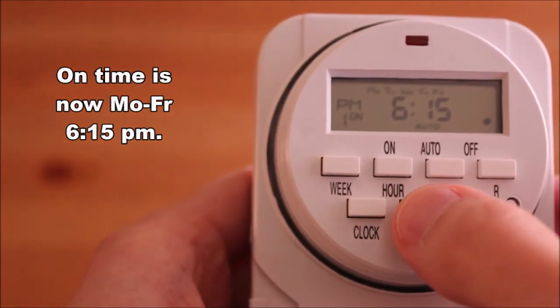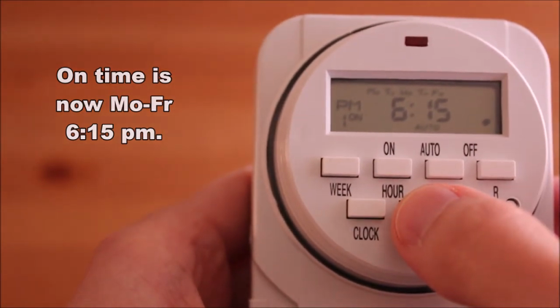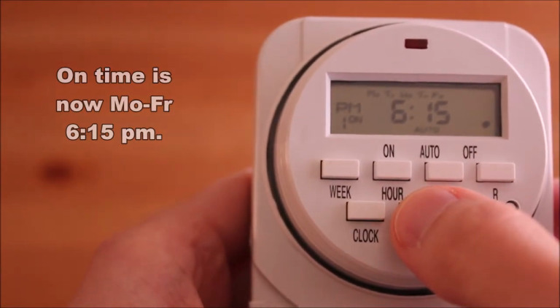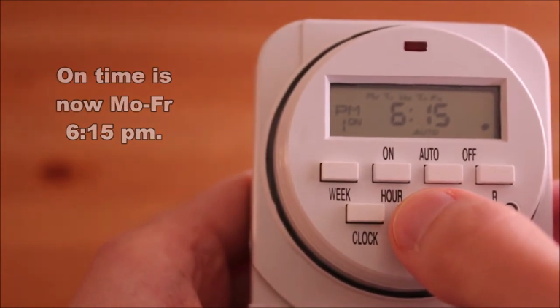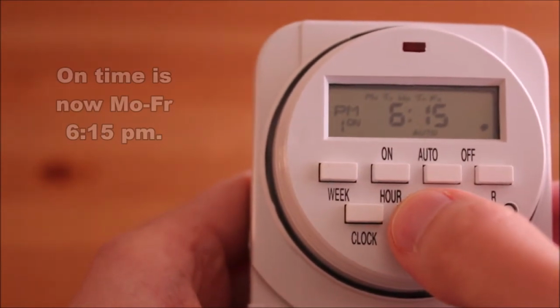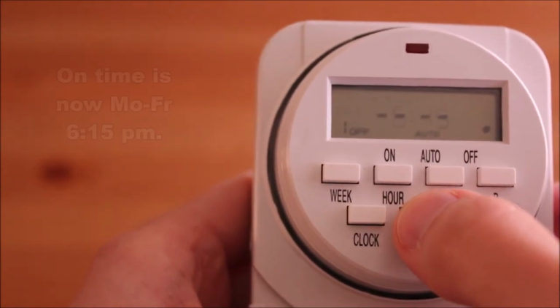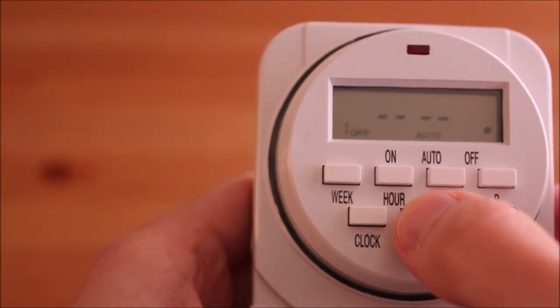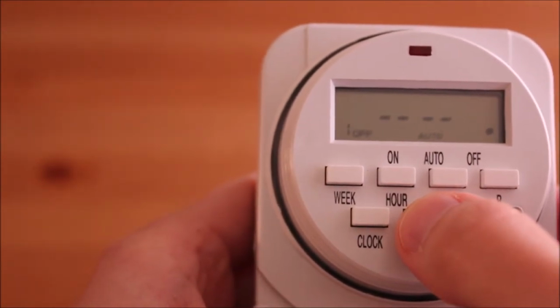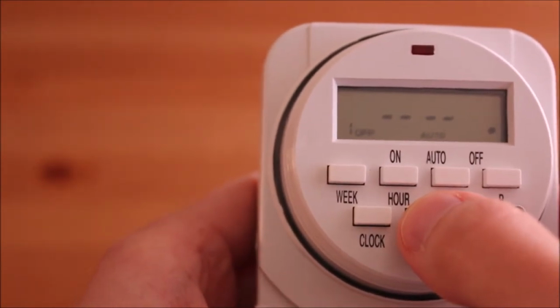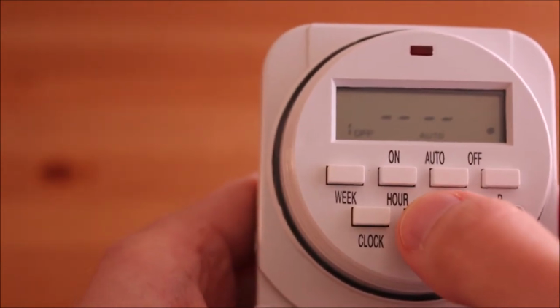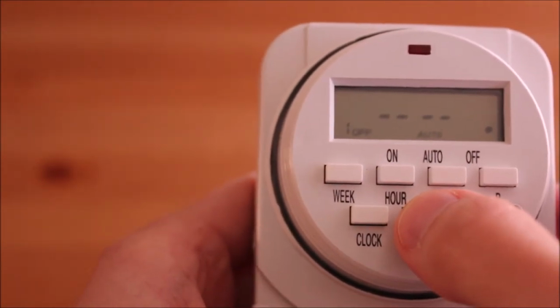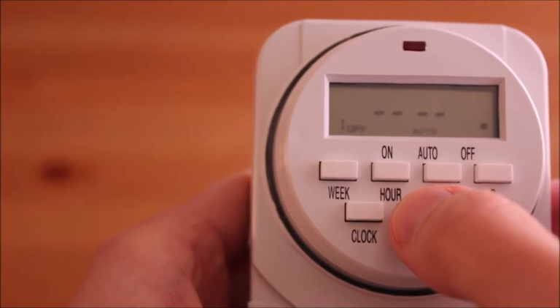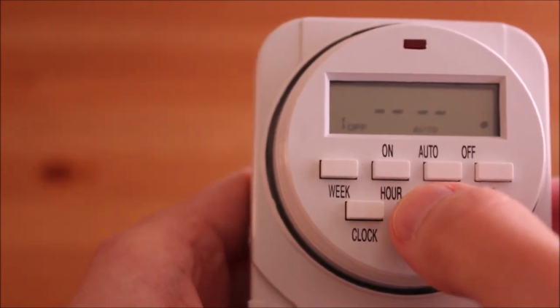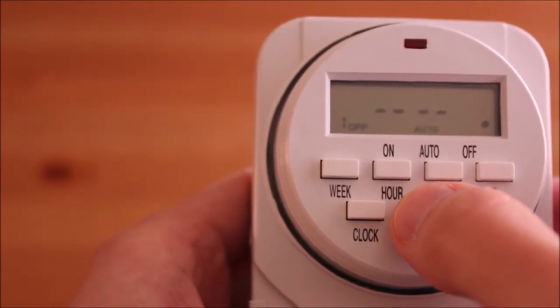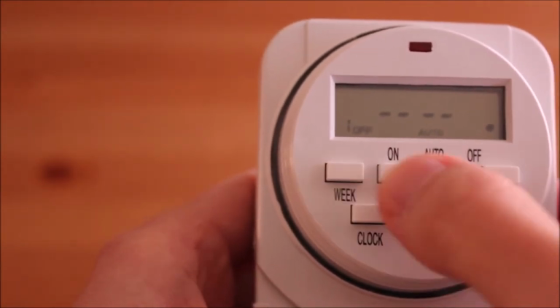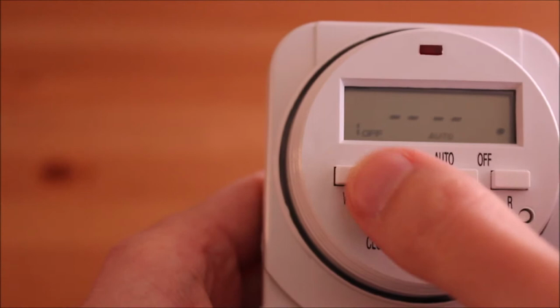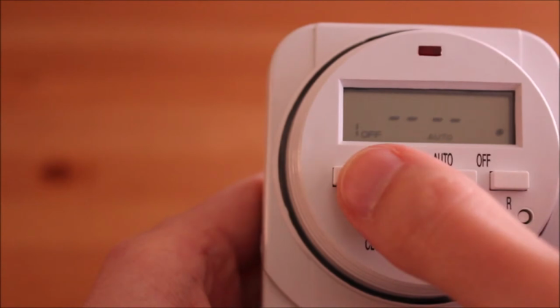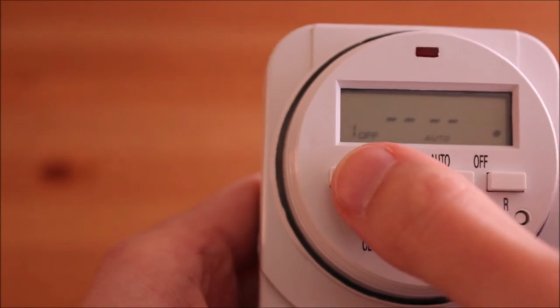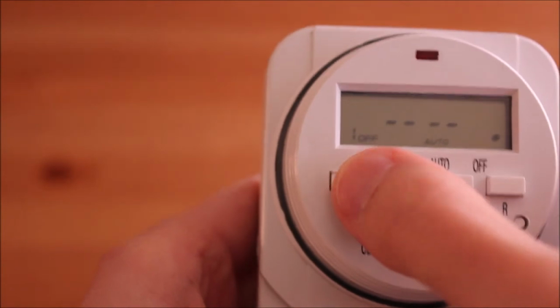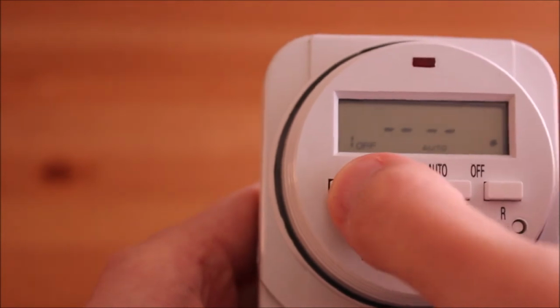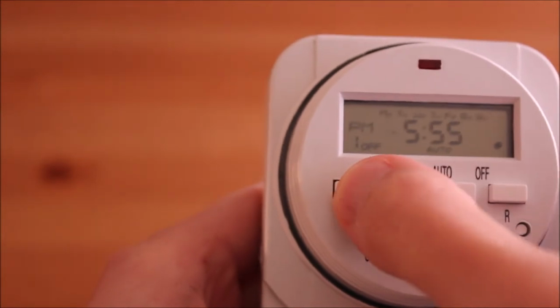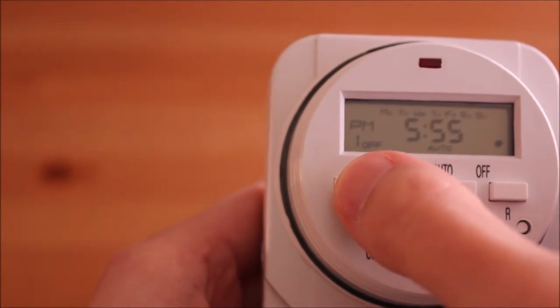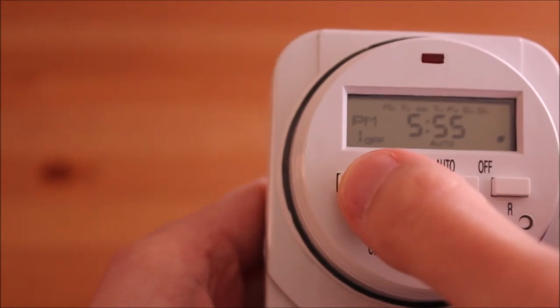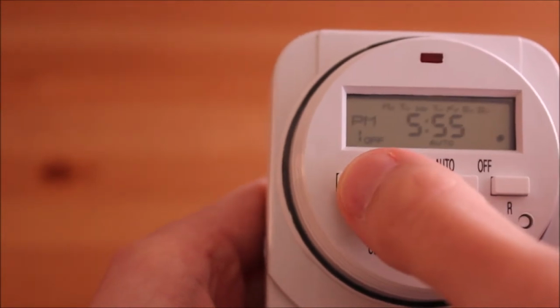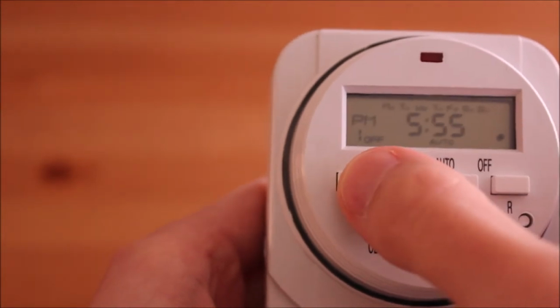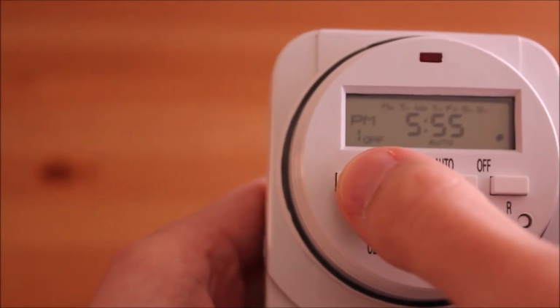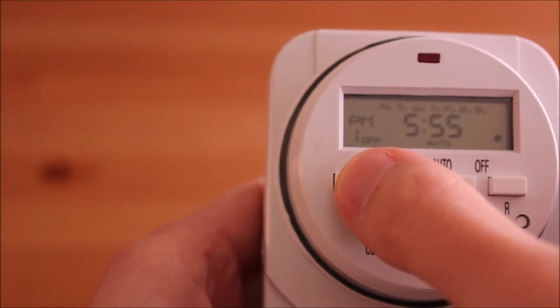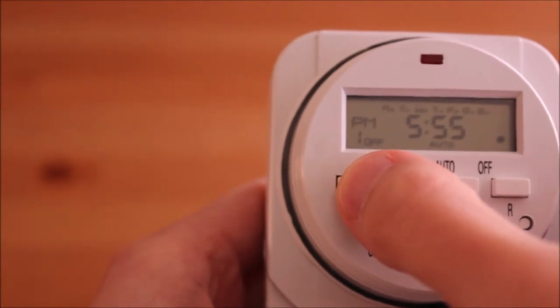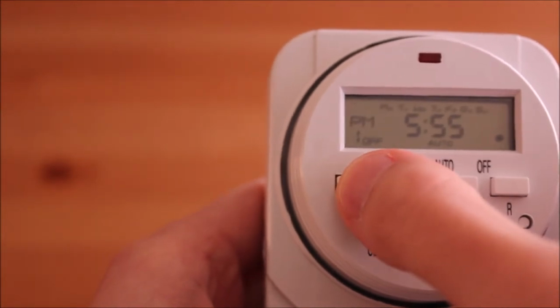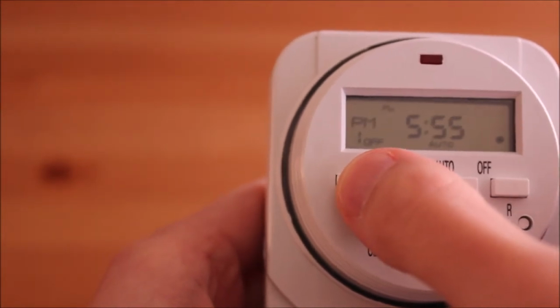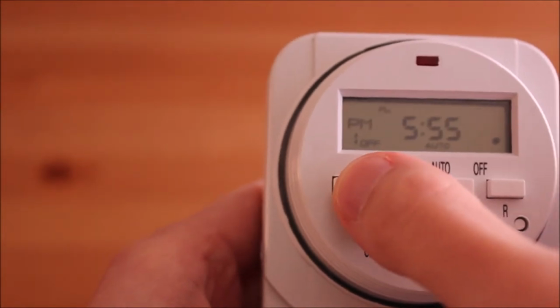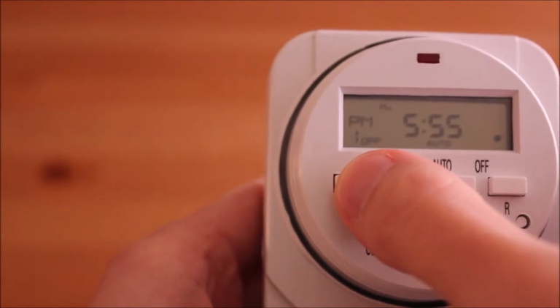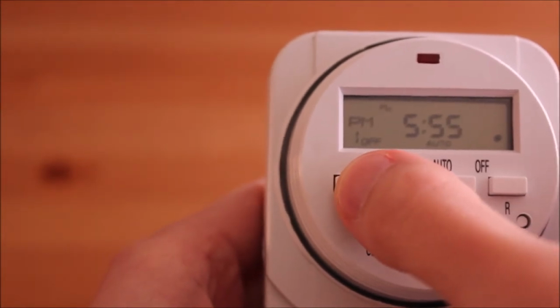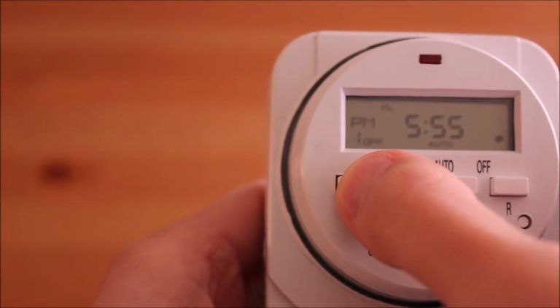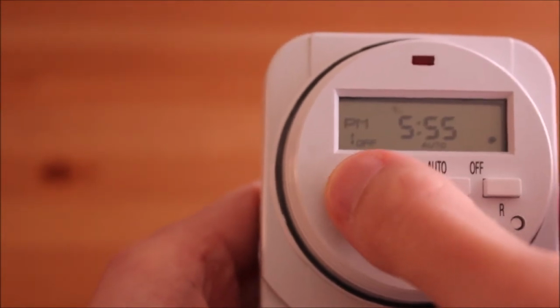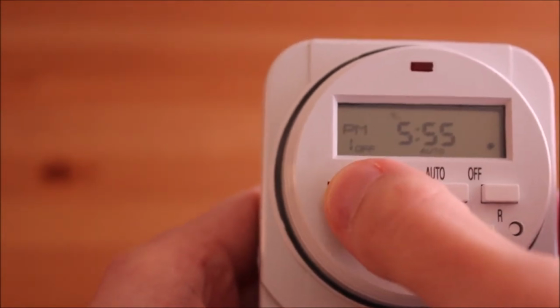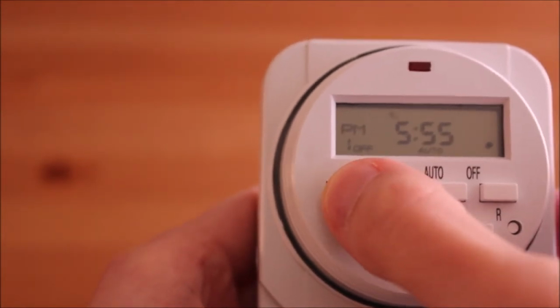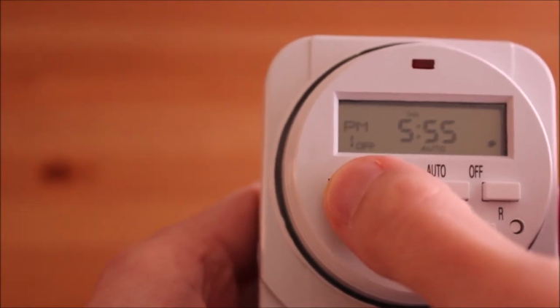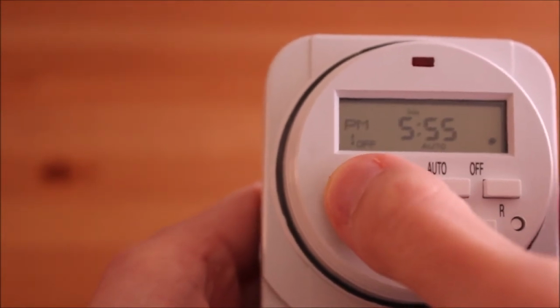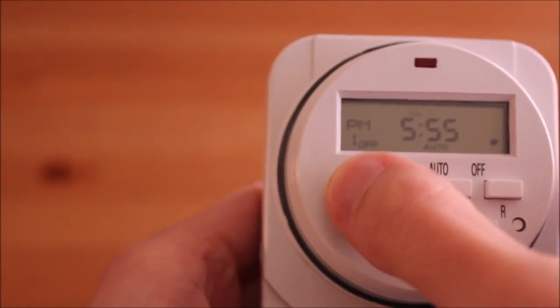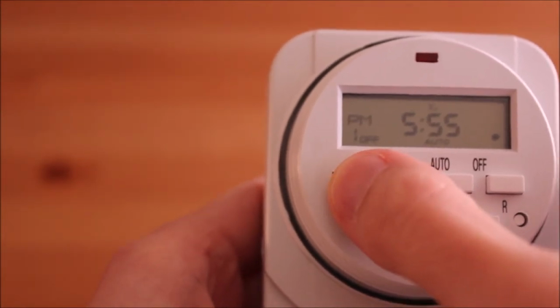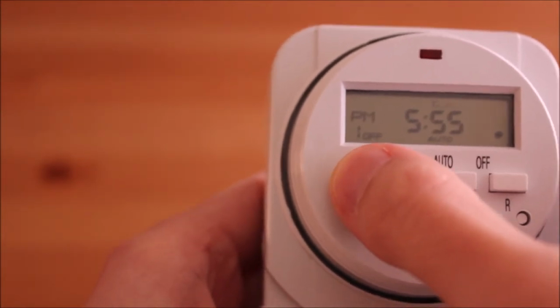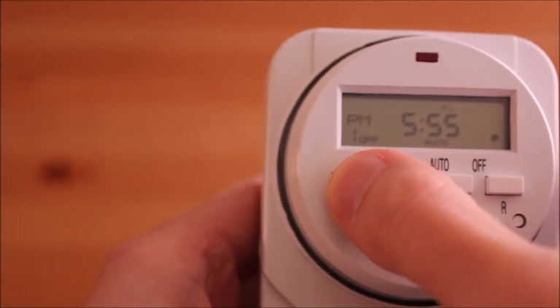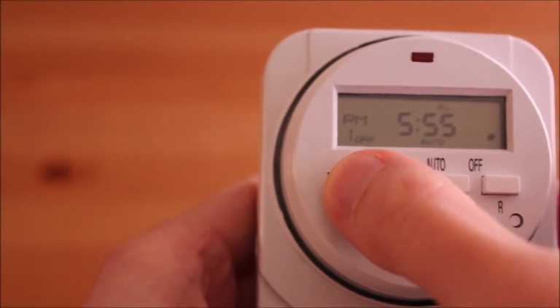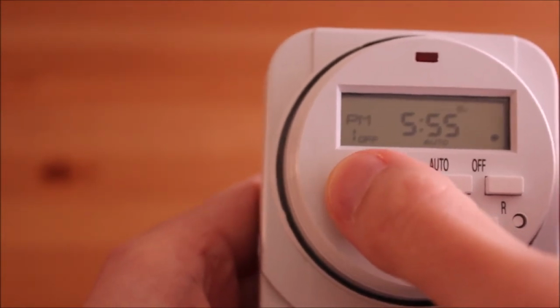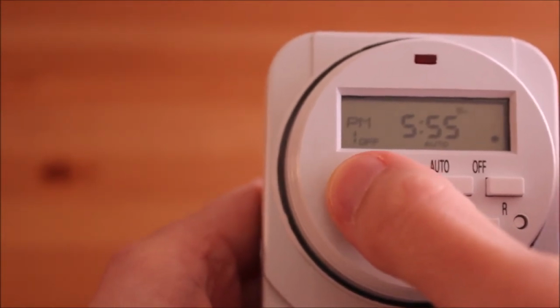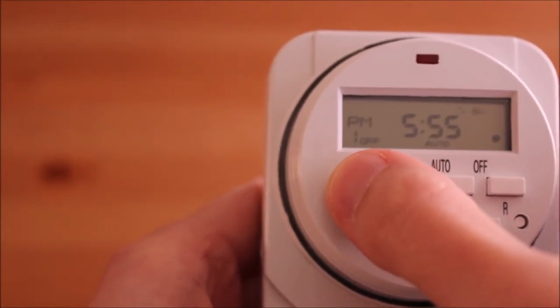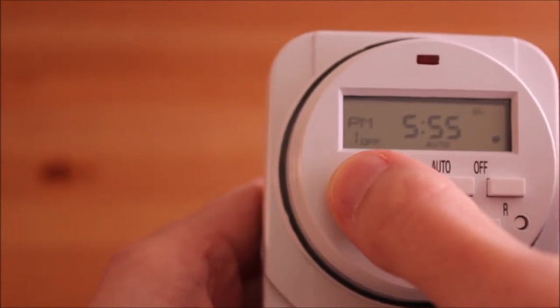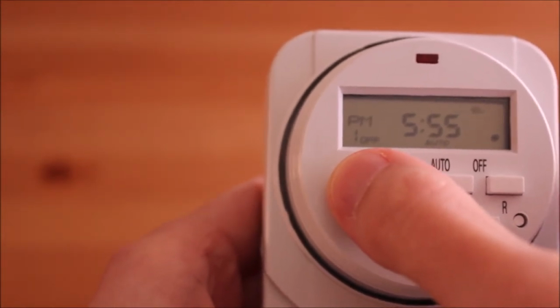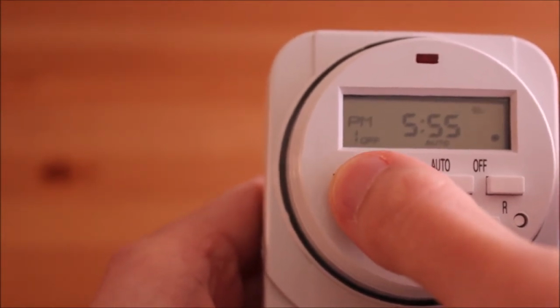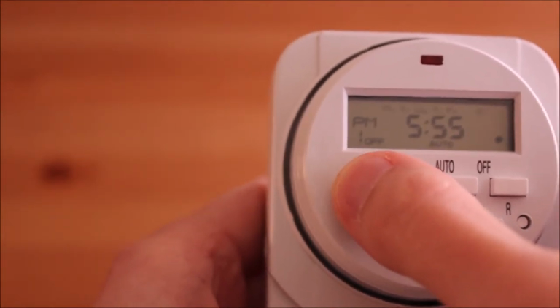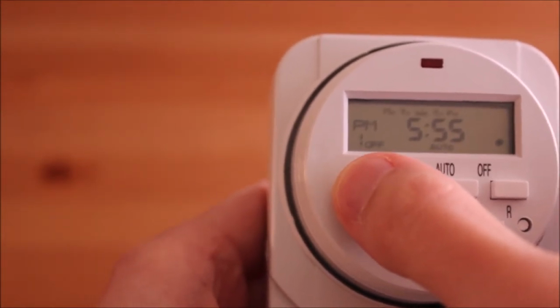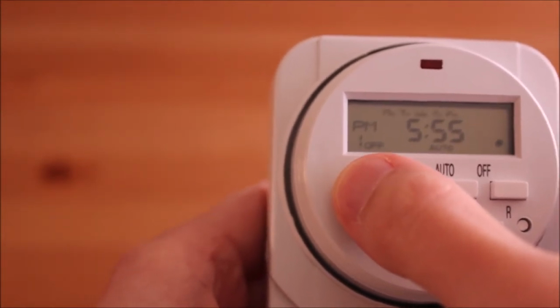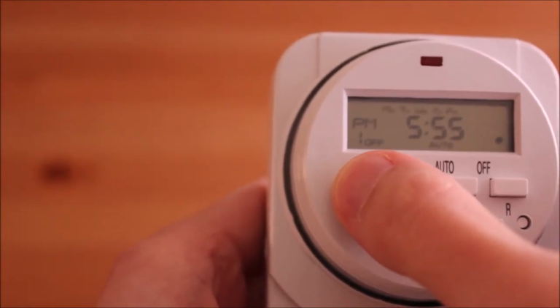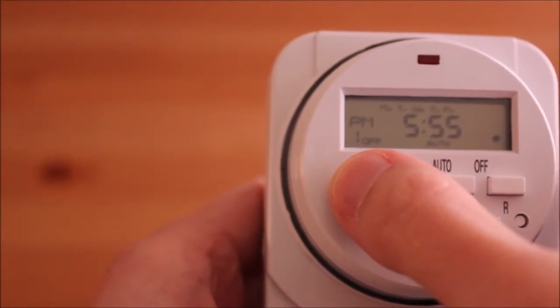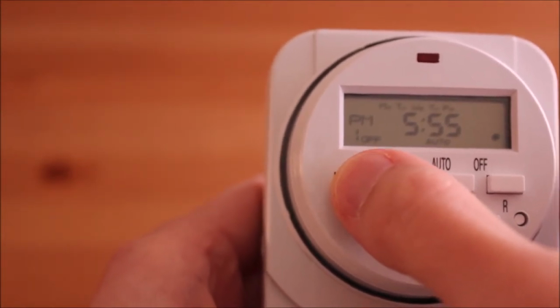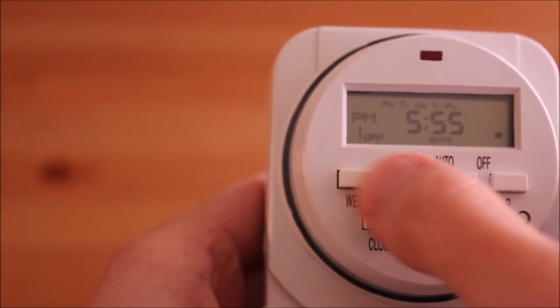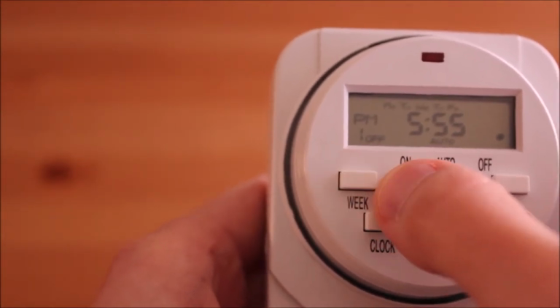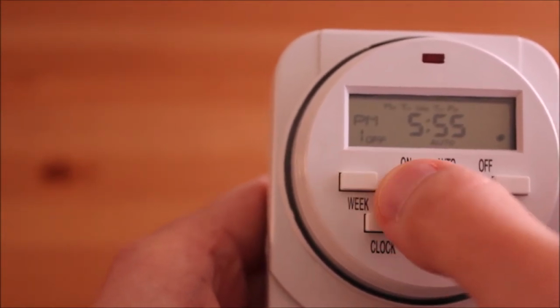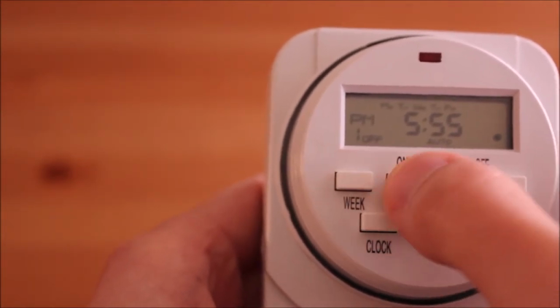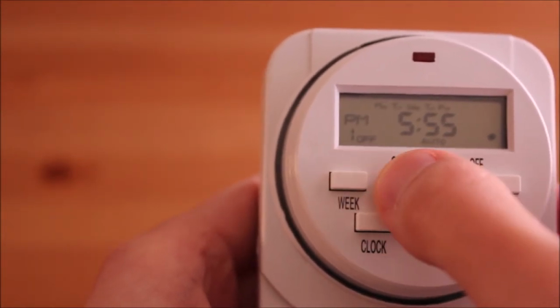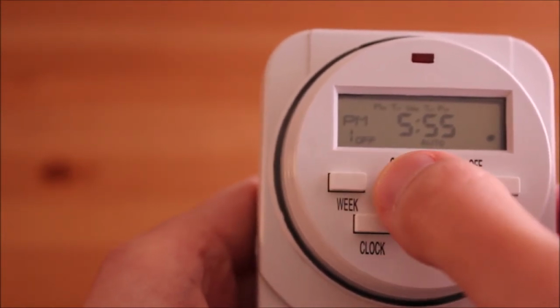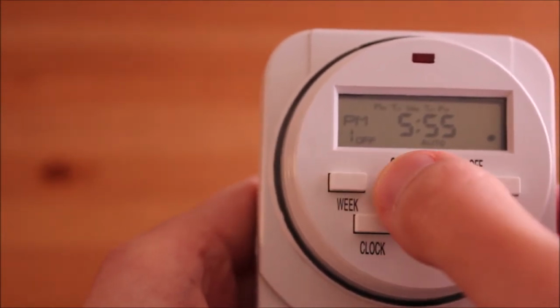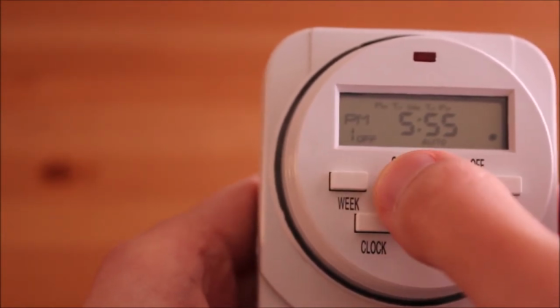Press the program button again to set up the off time. Press week, hour and min to select the day and the time.